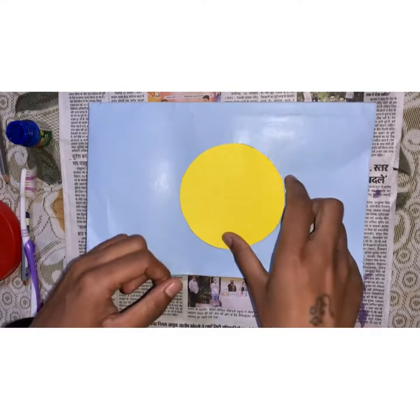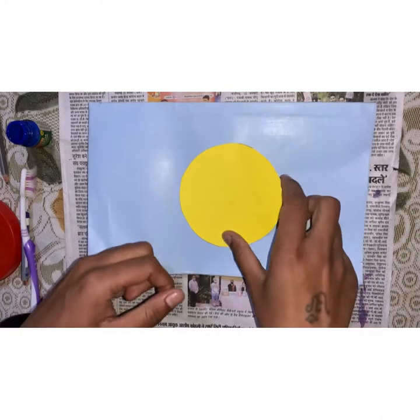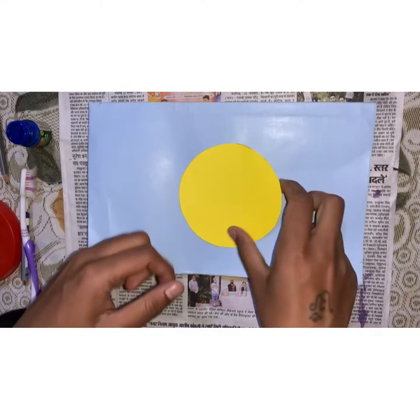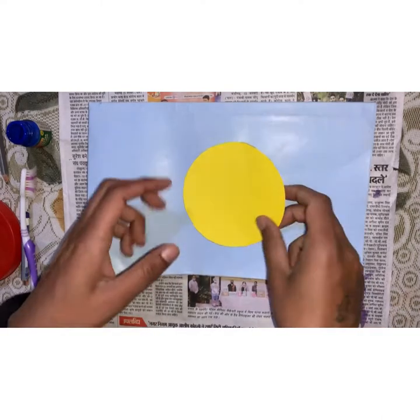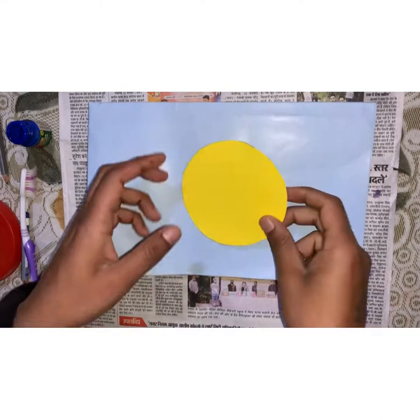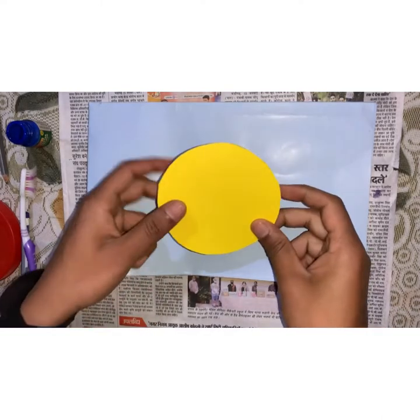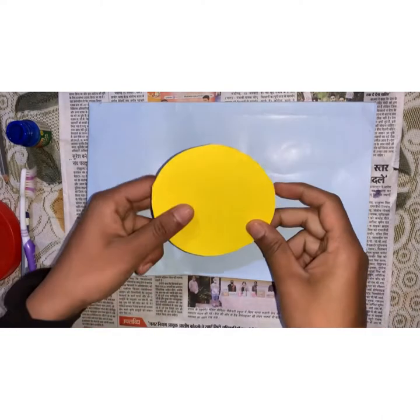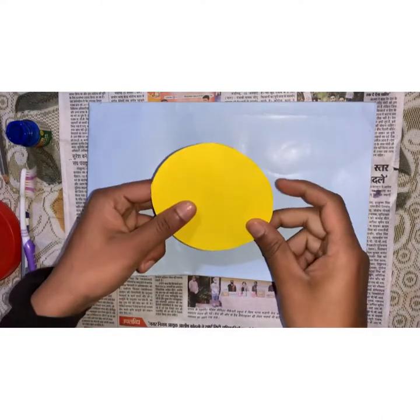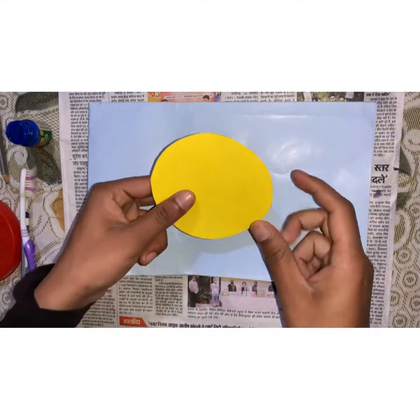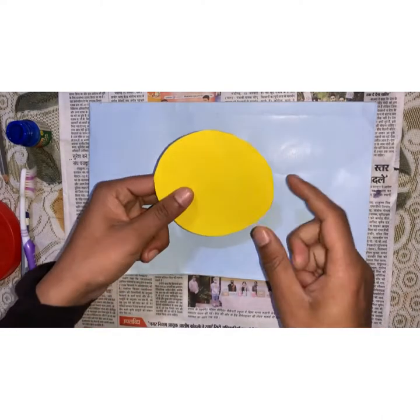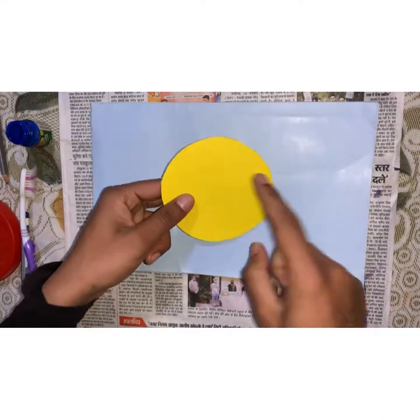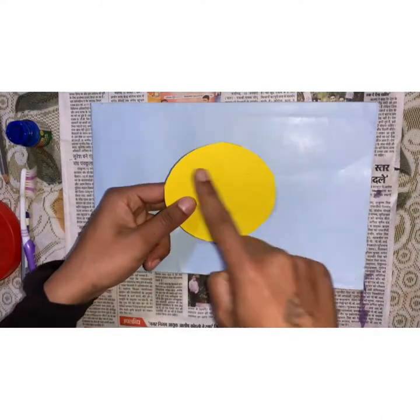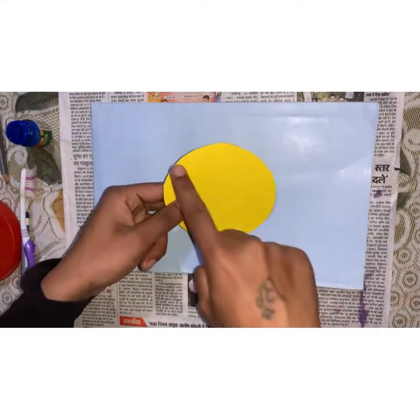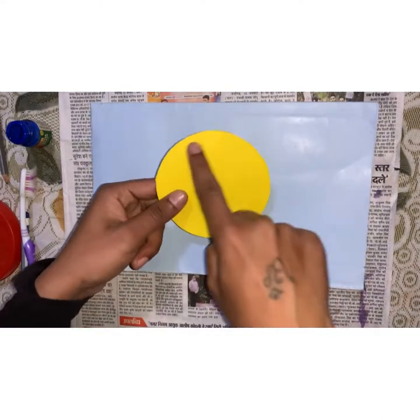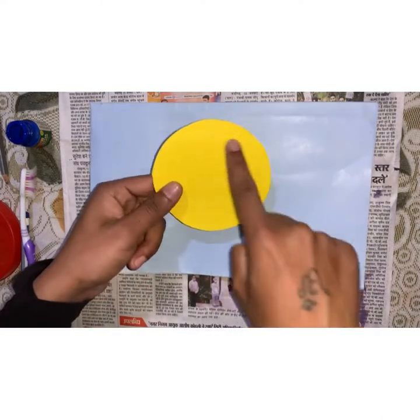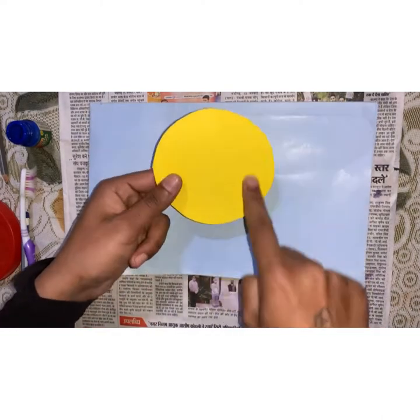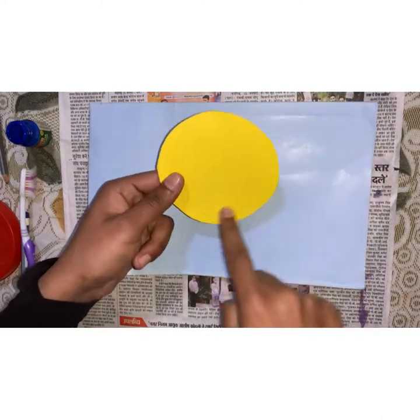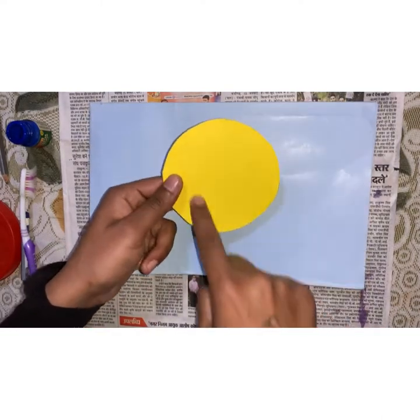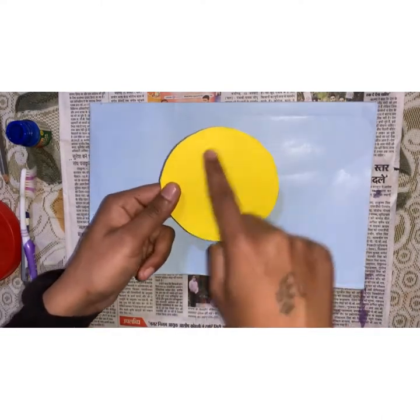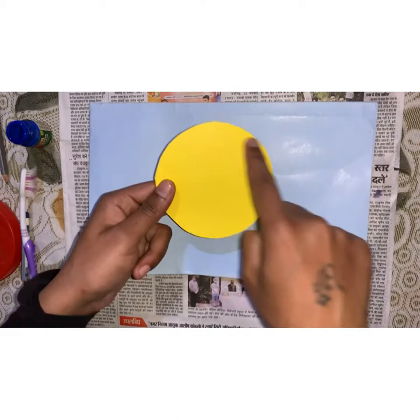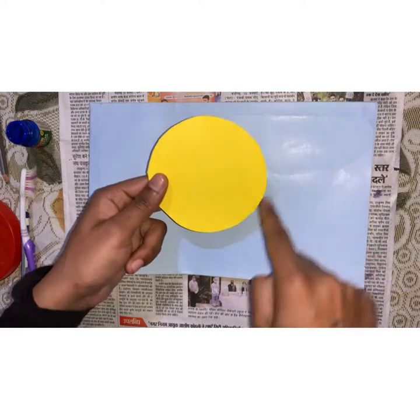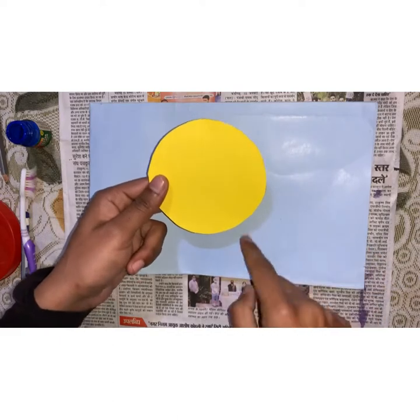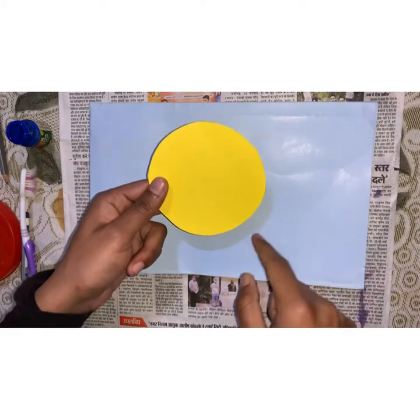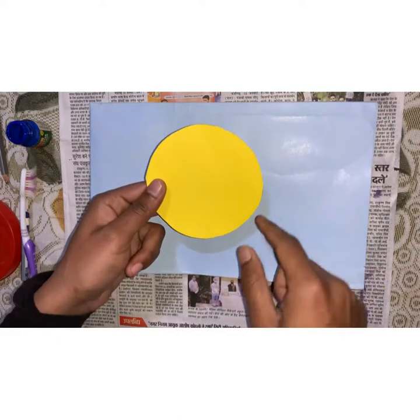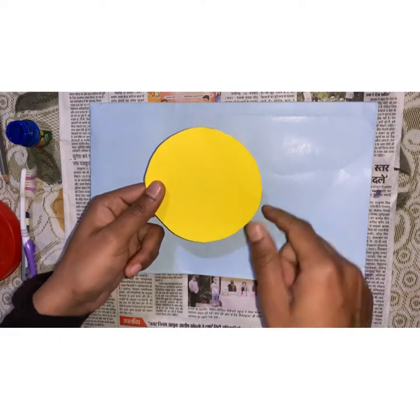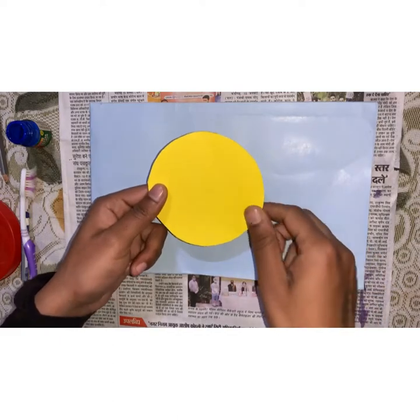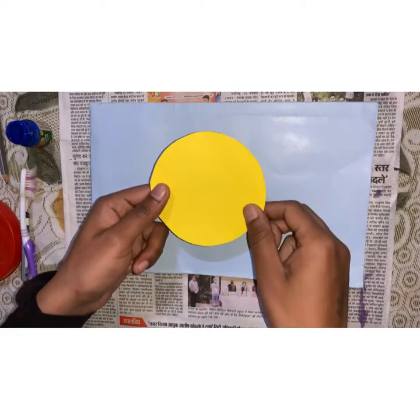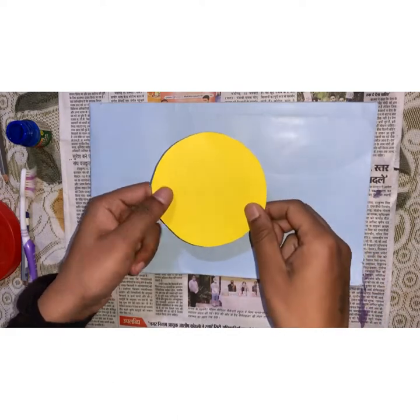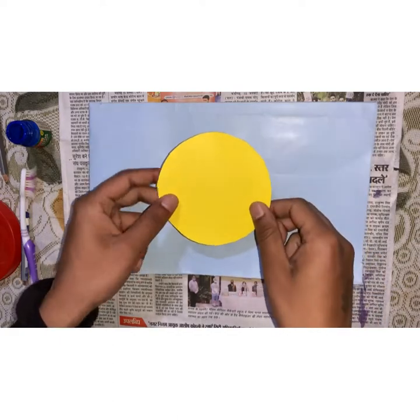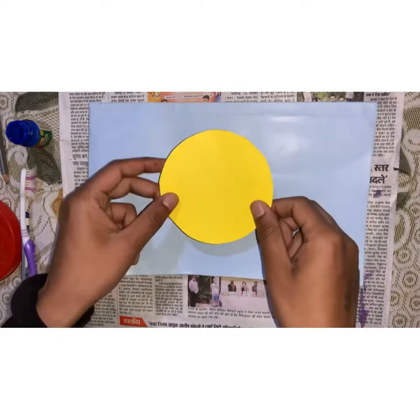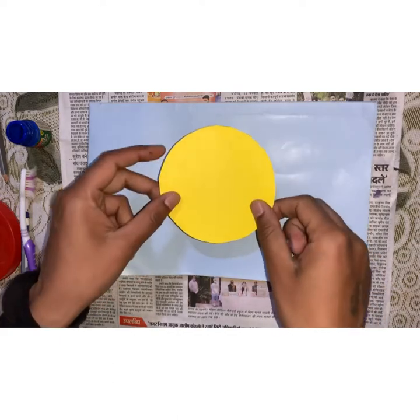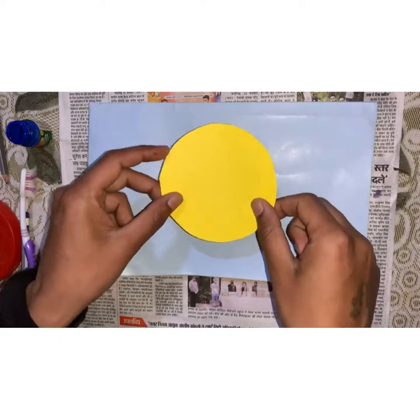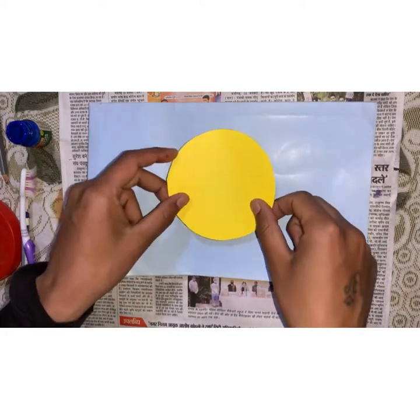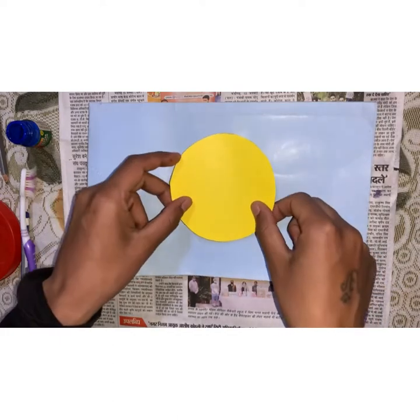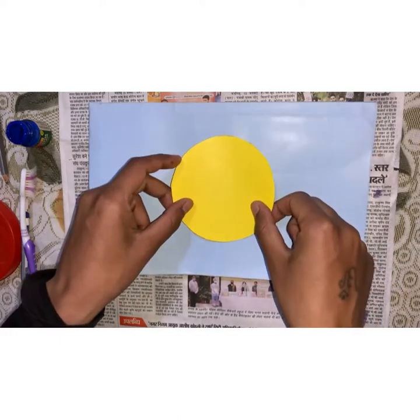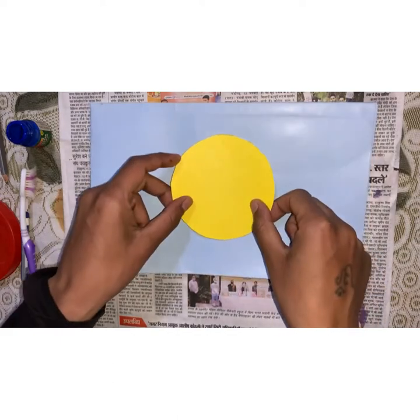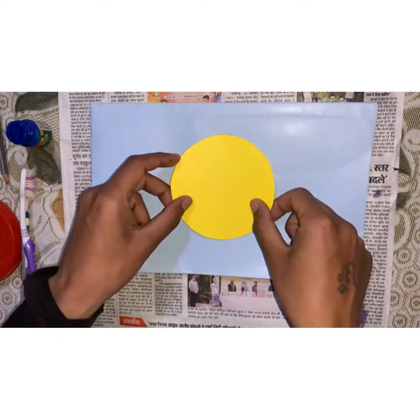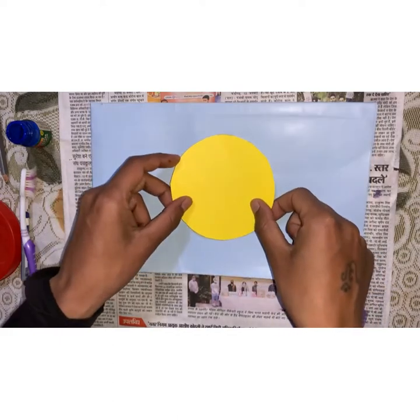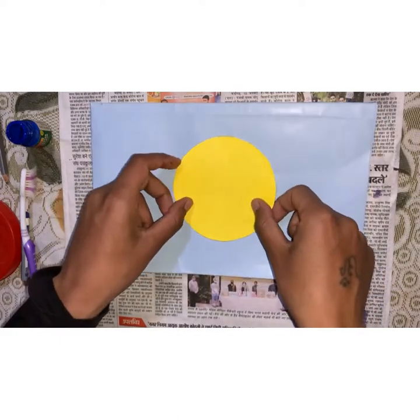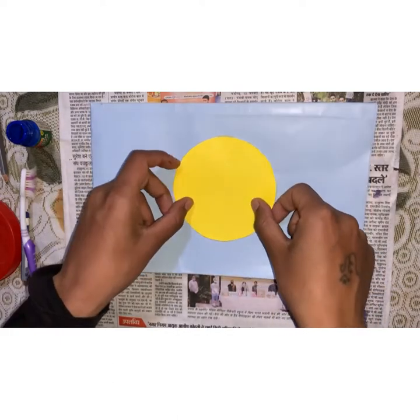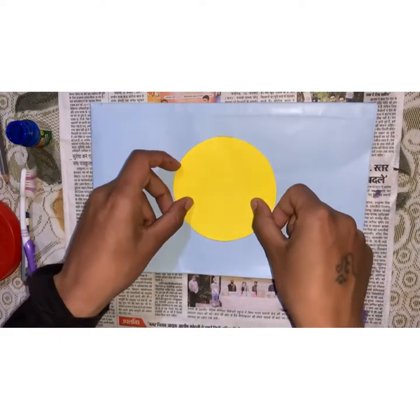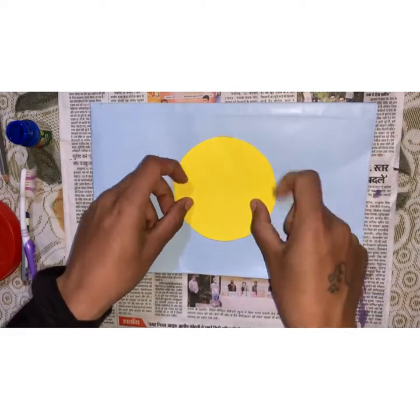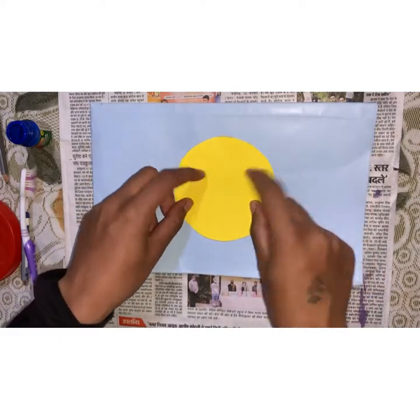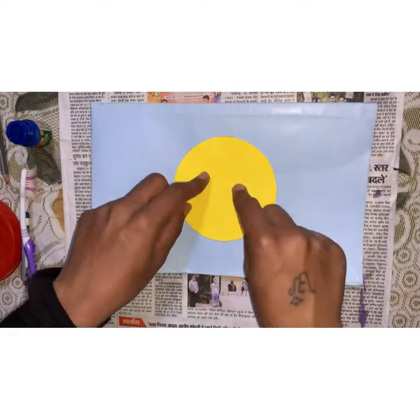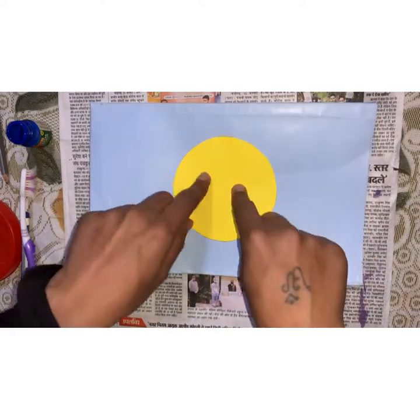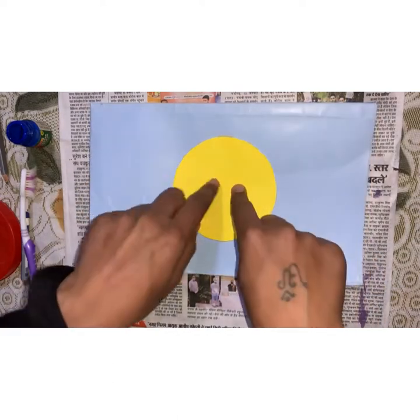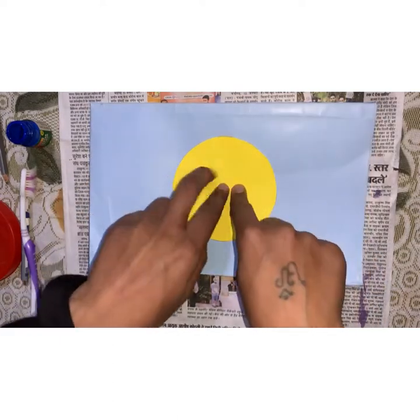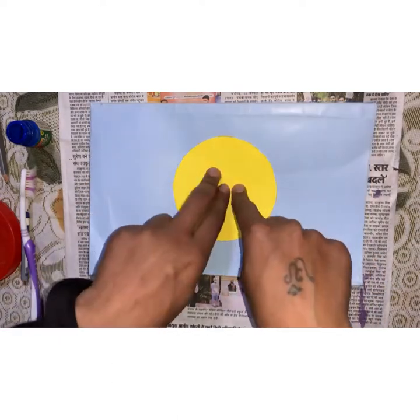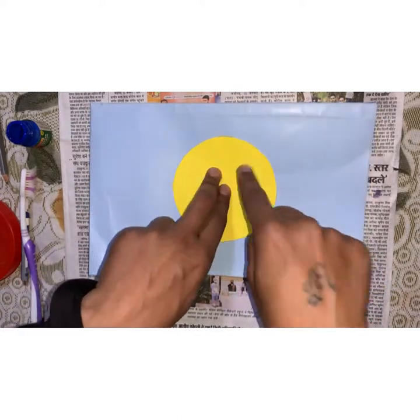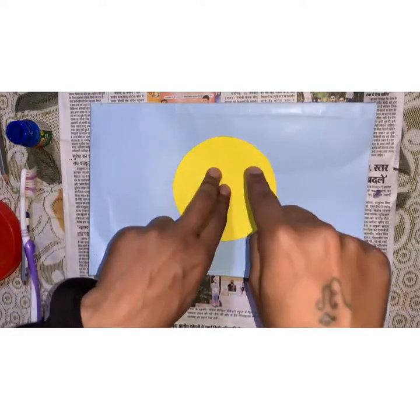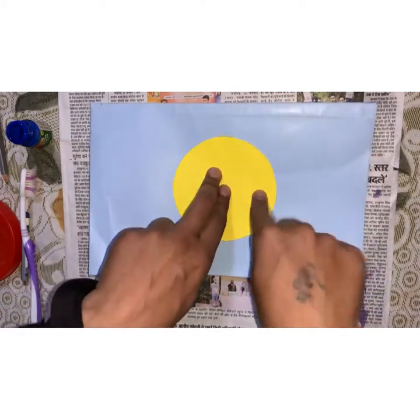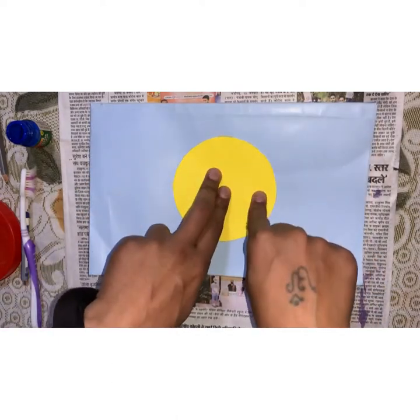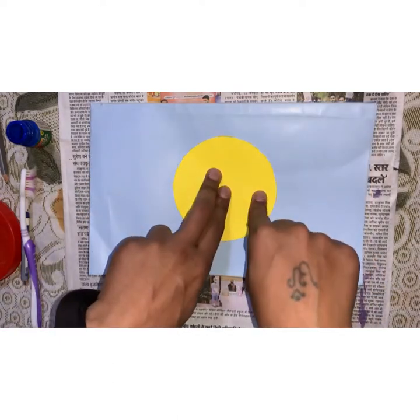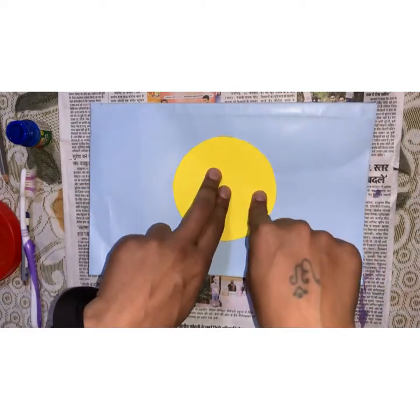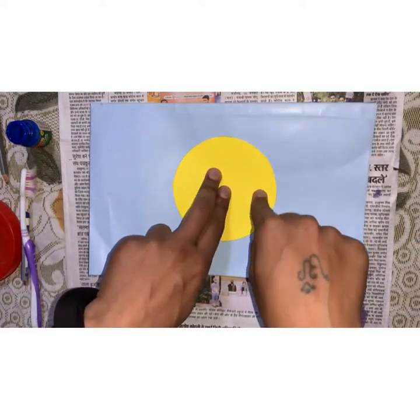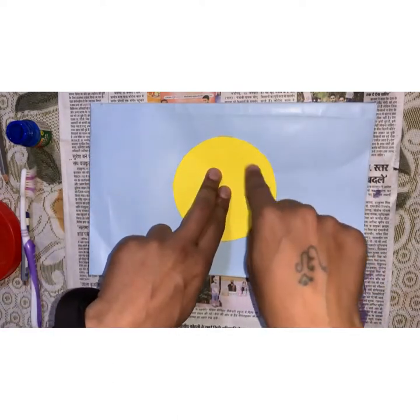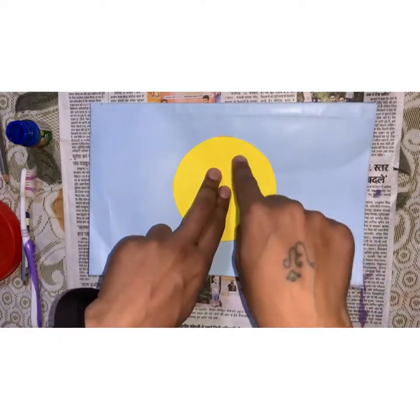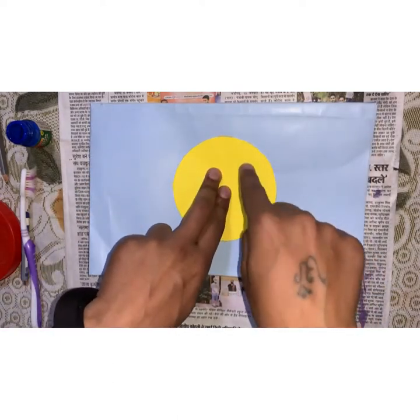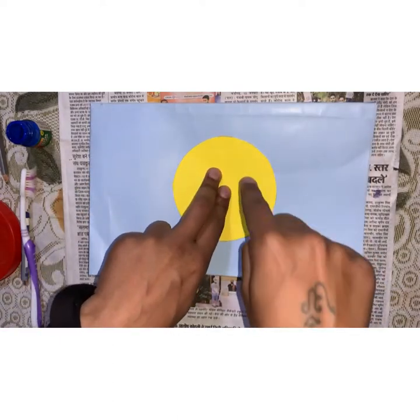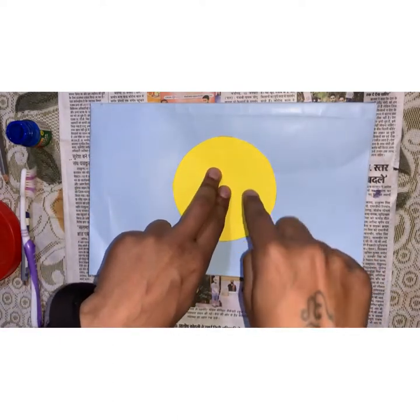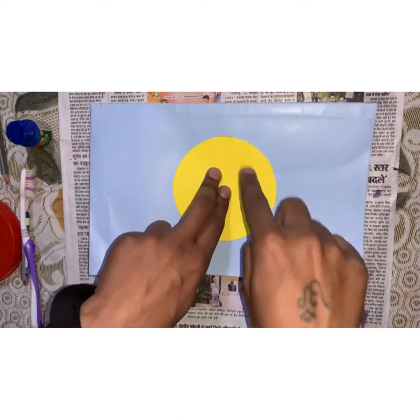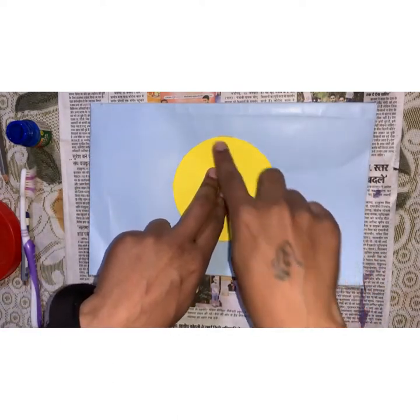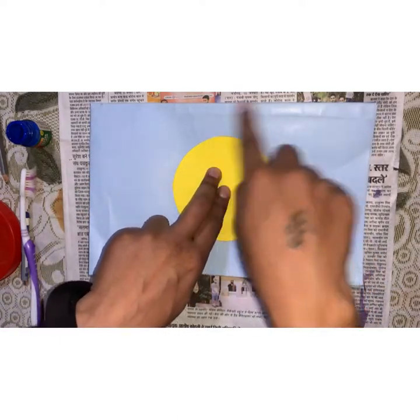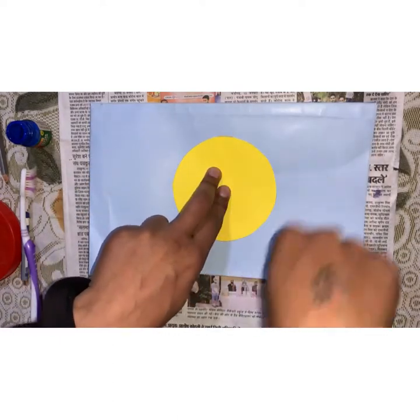First, cut a yellow paper into a circle and then keep it on a paper.